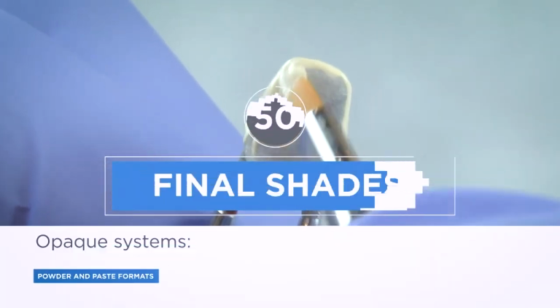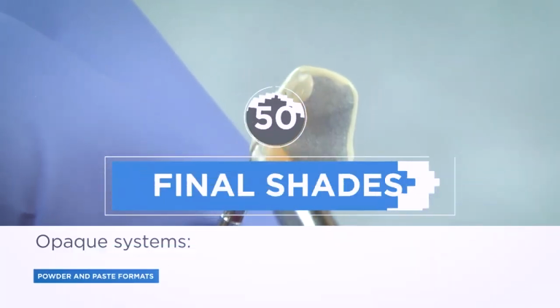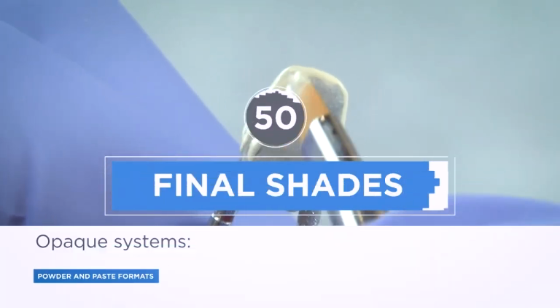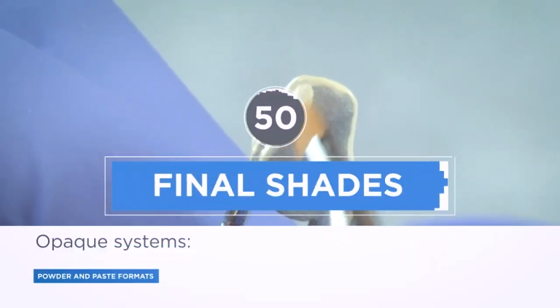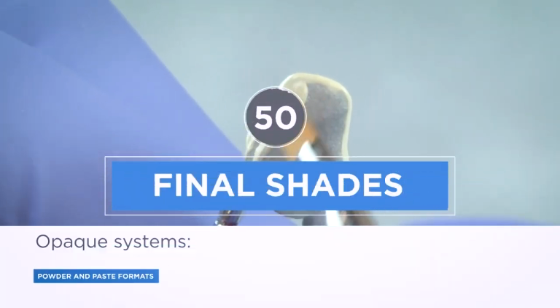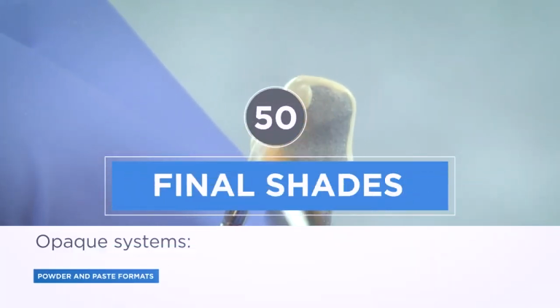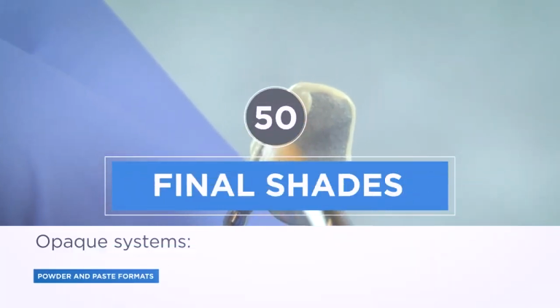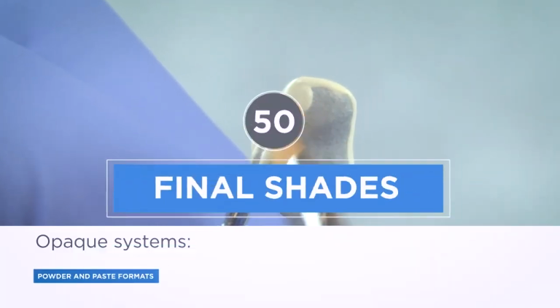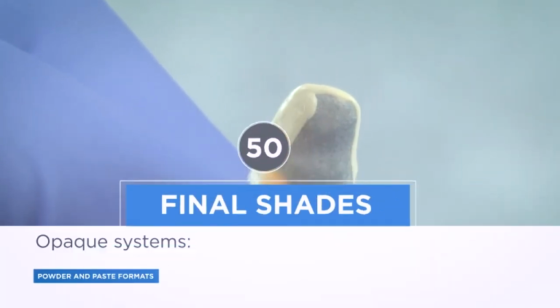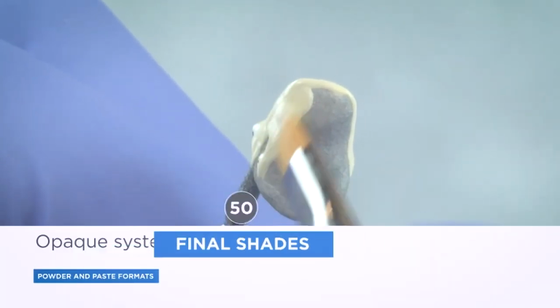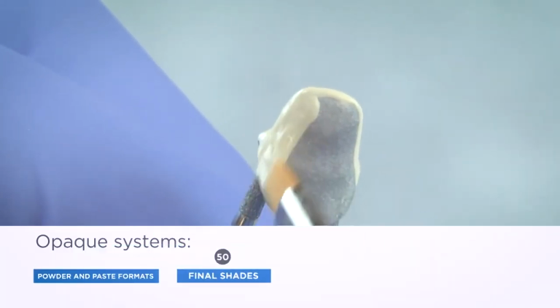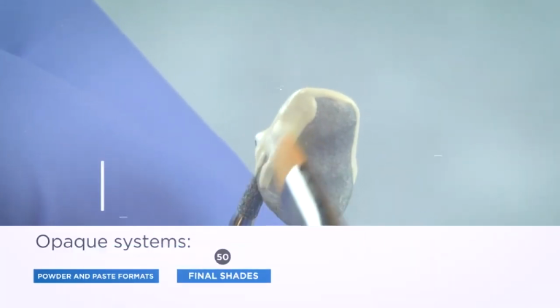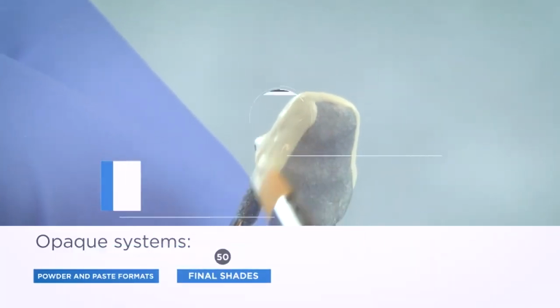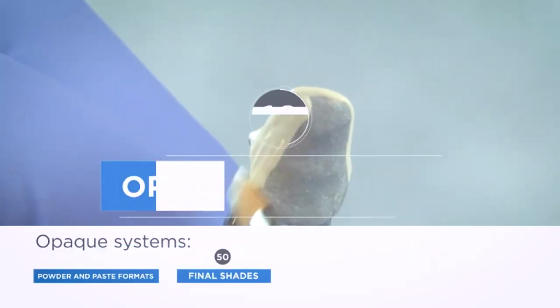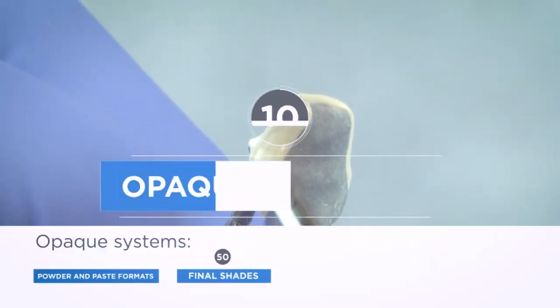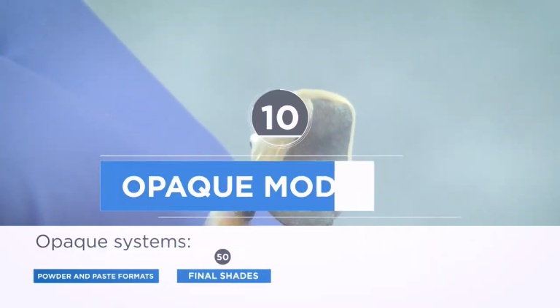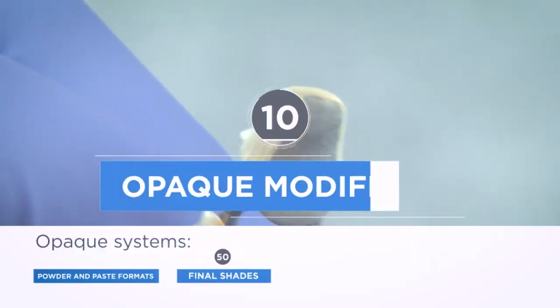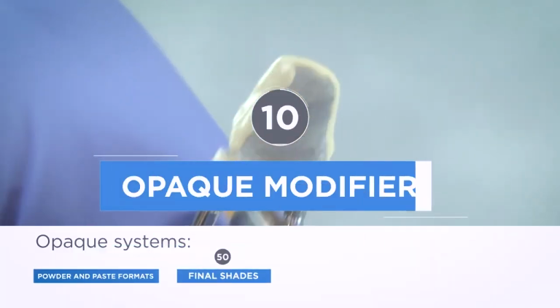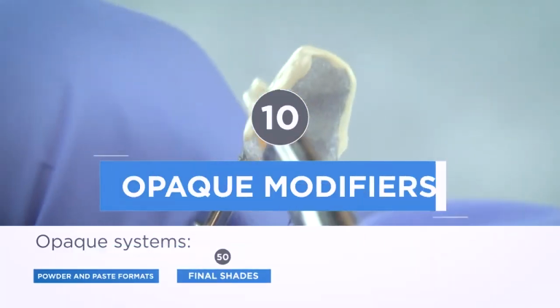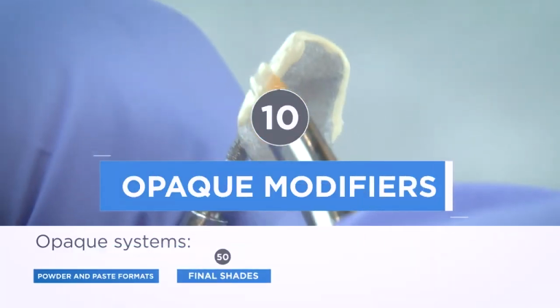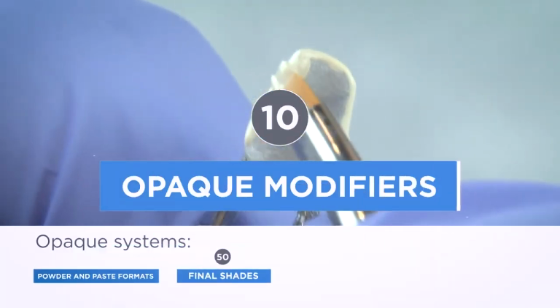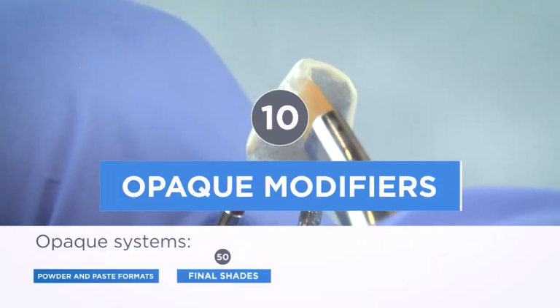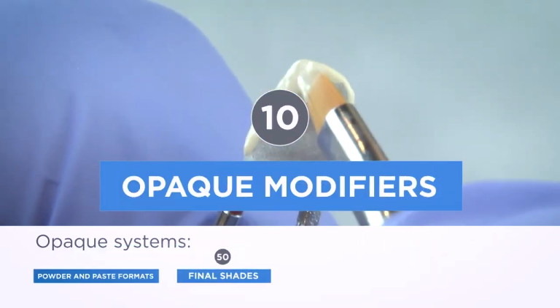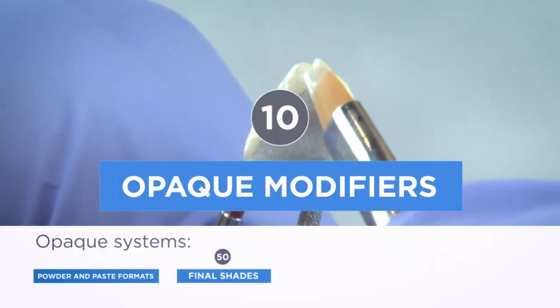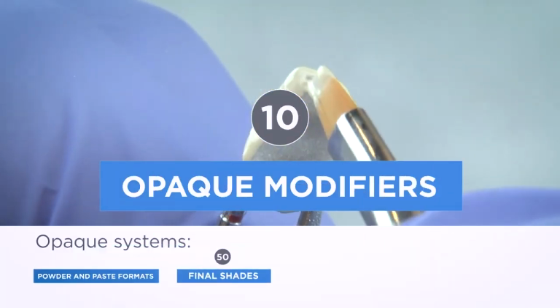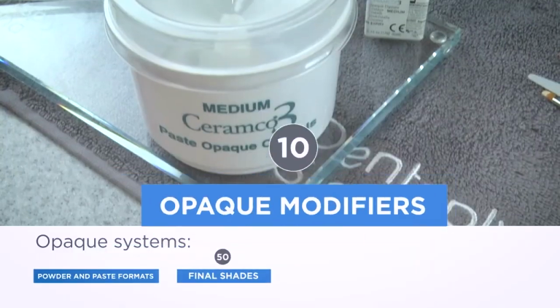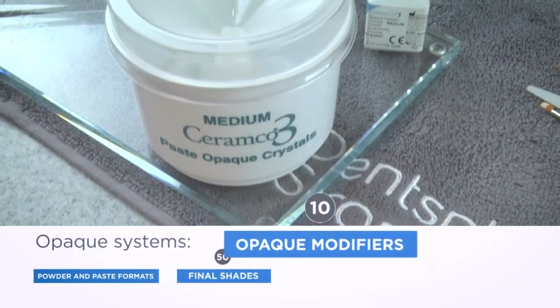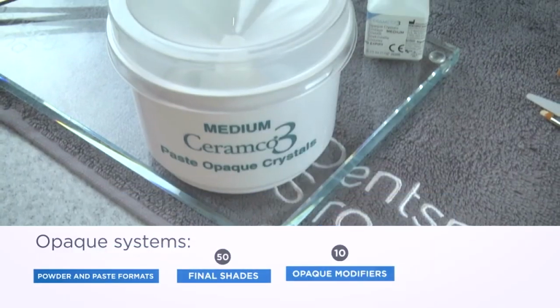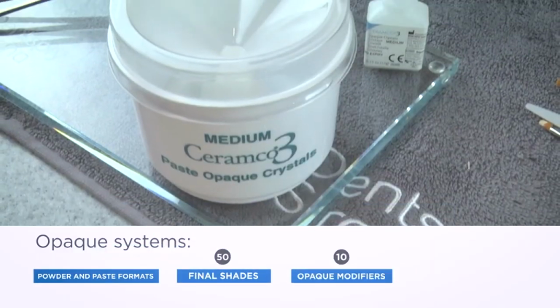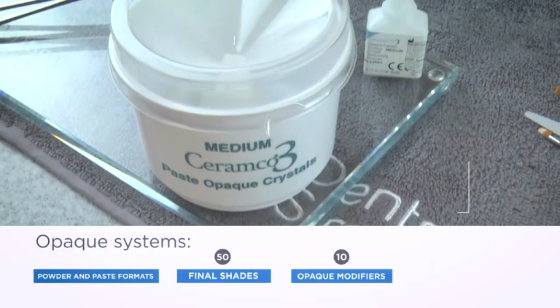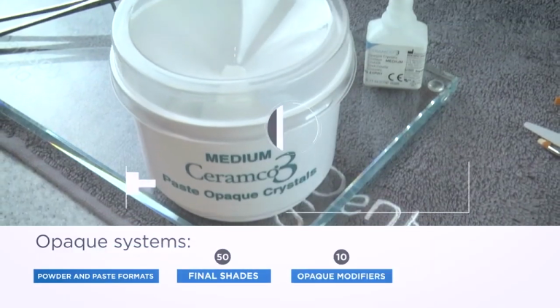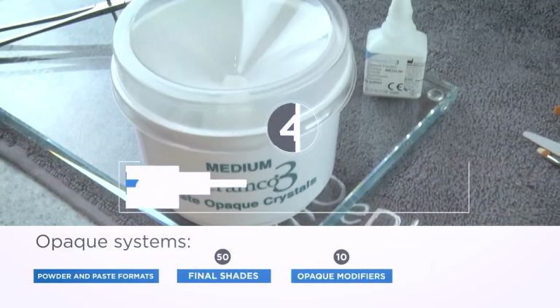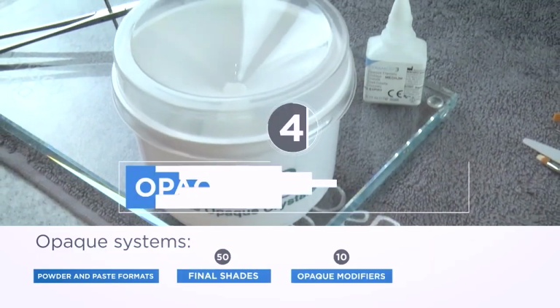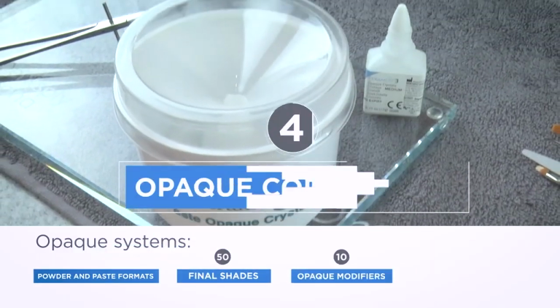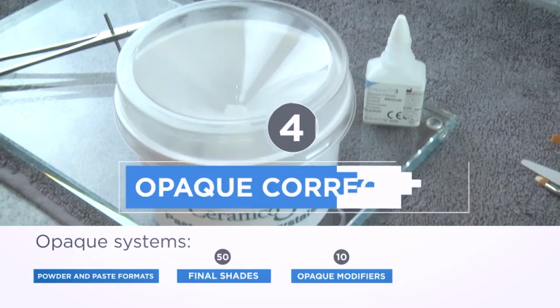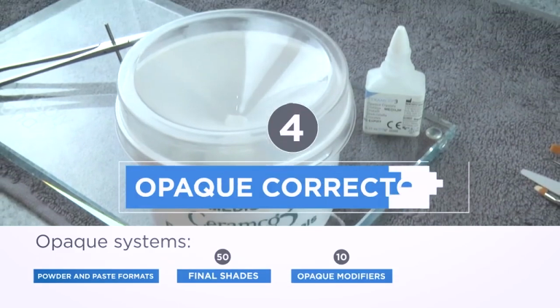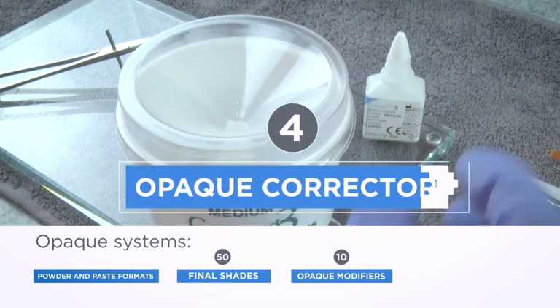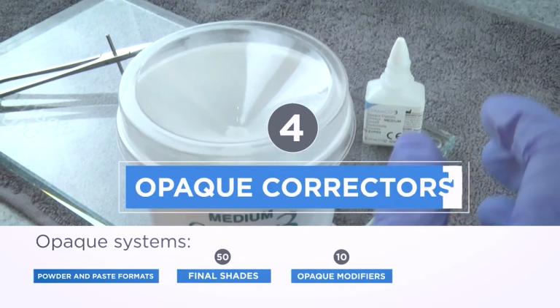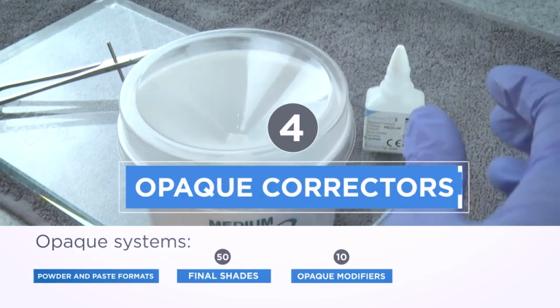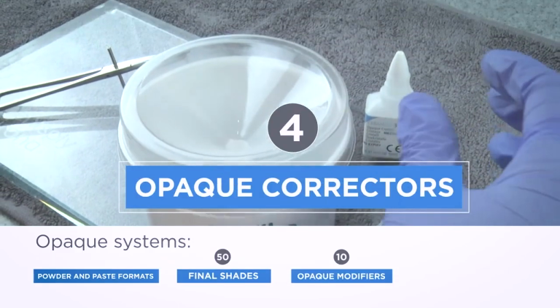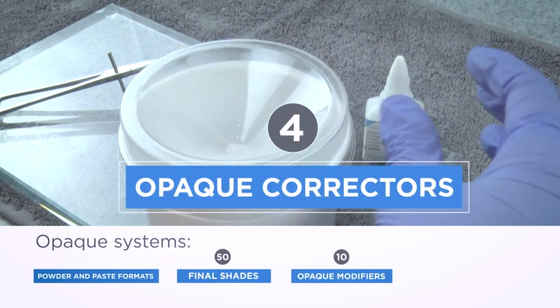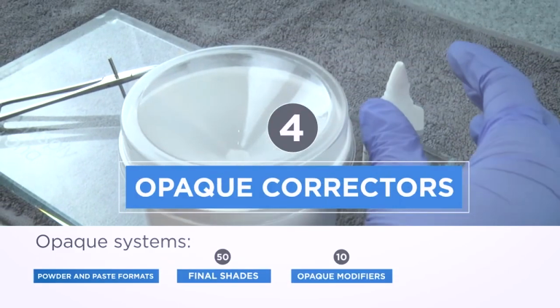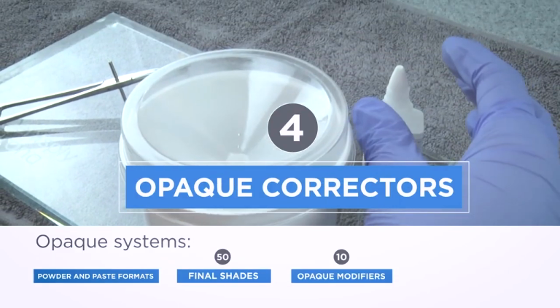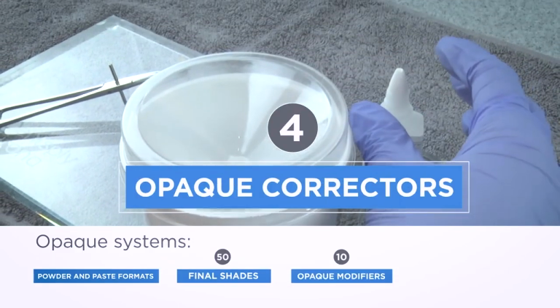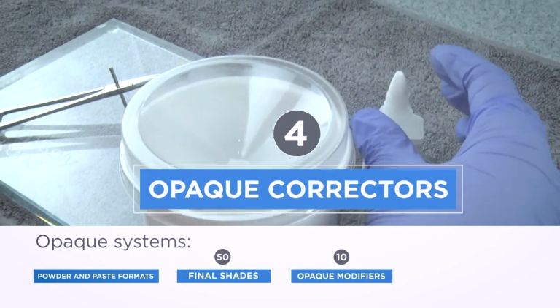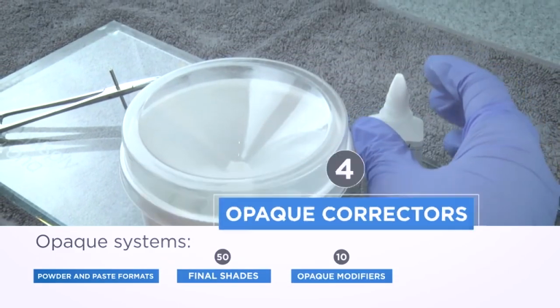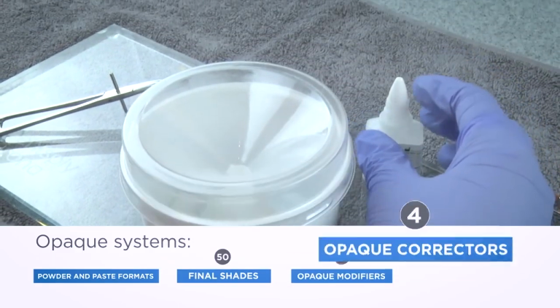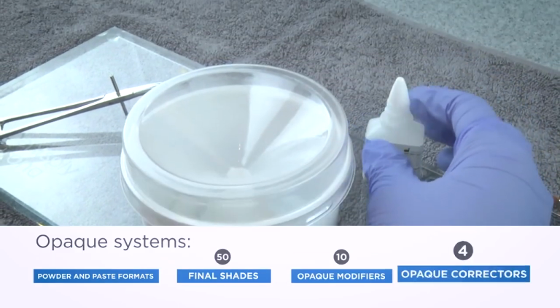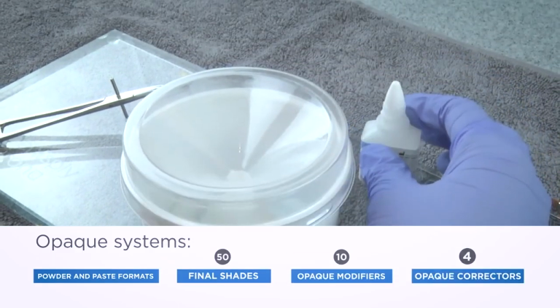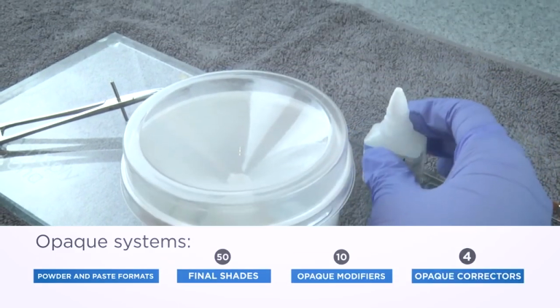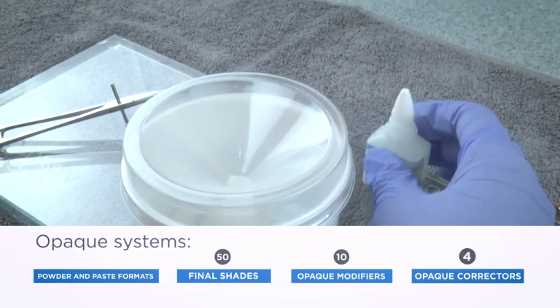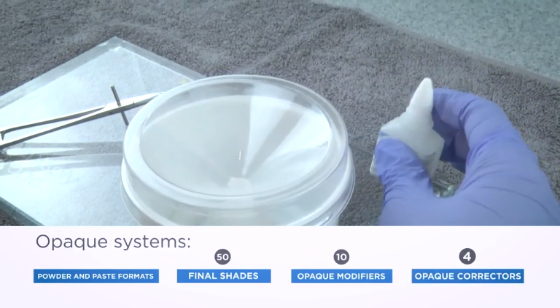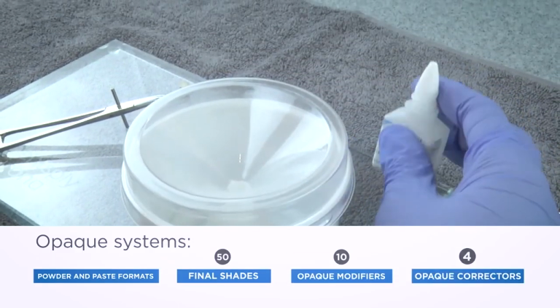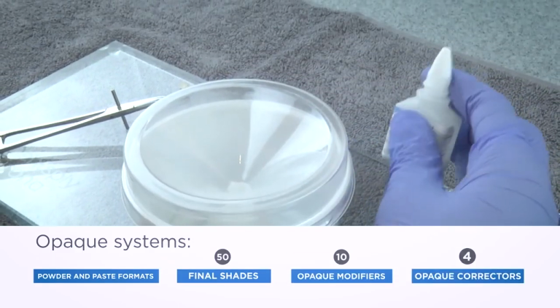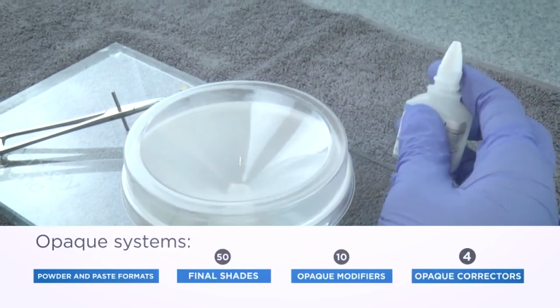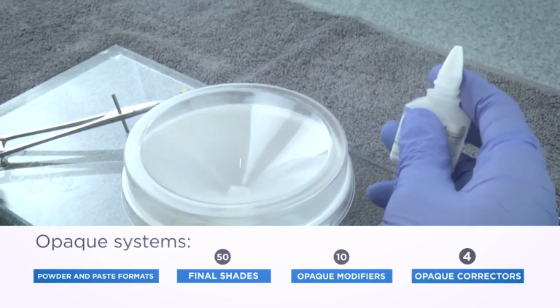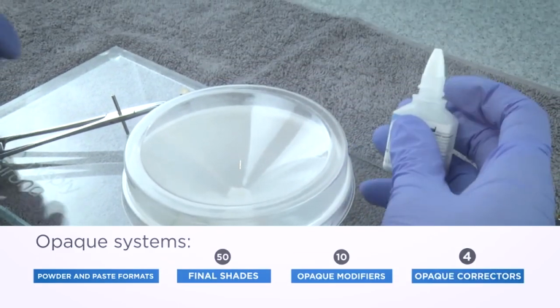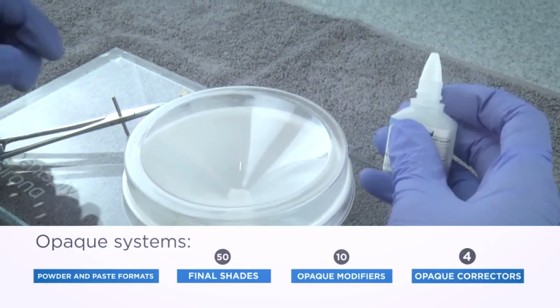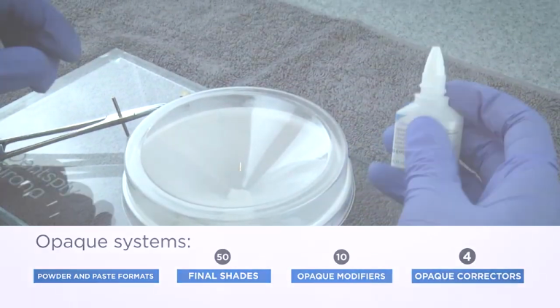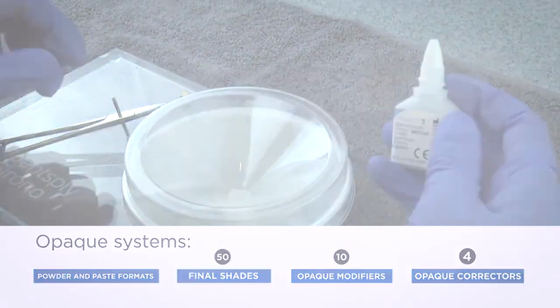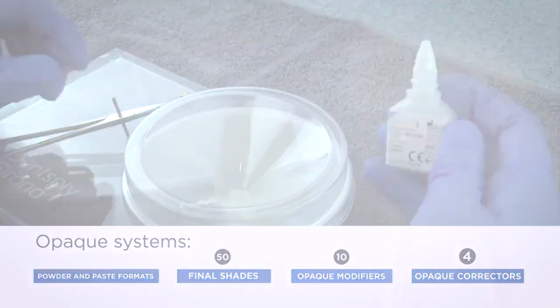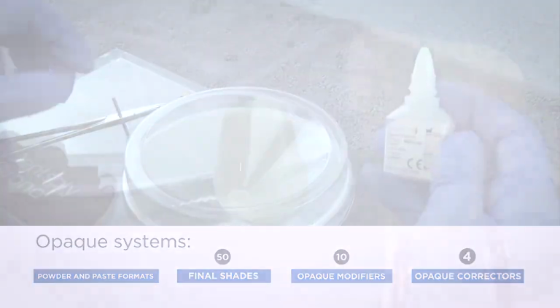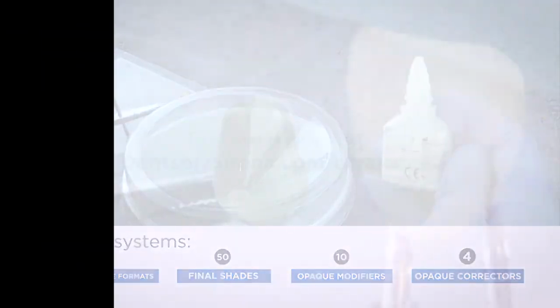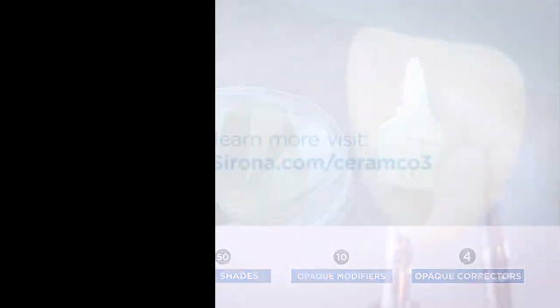In our video series, you'll see how Ceramco 3 is an ideal veneer system for any lab tech at any level of proficiency.